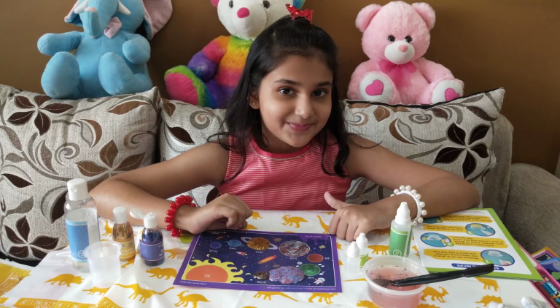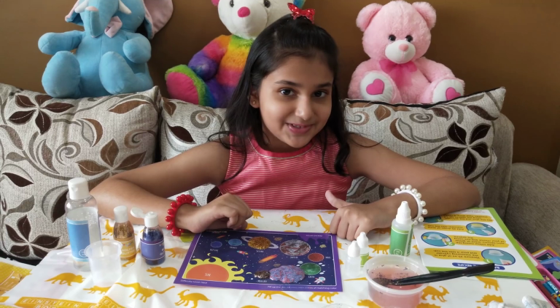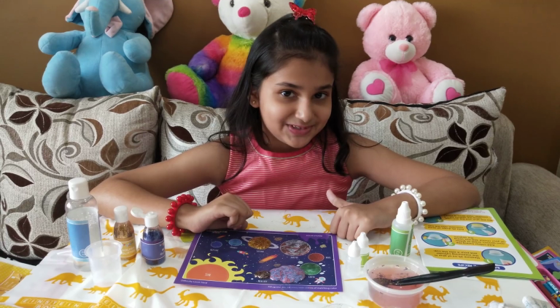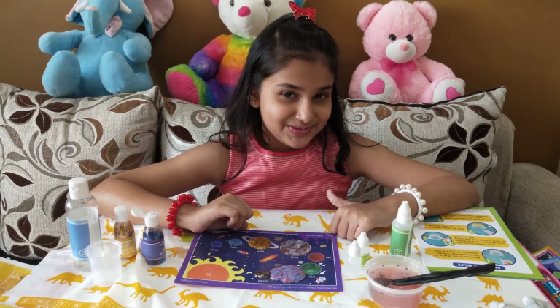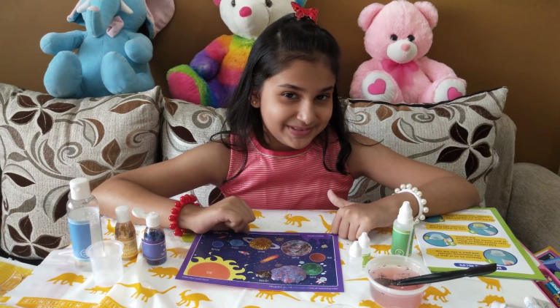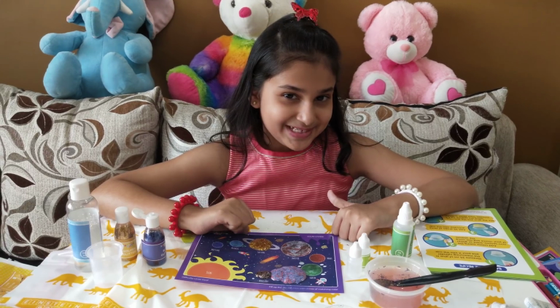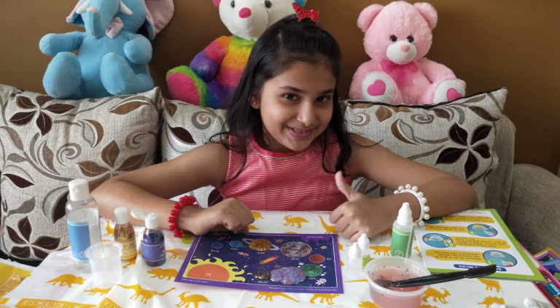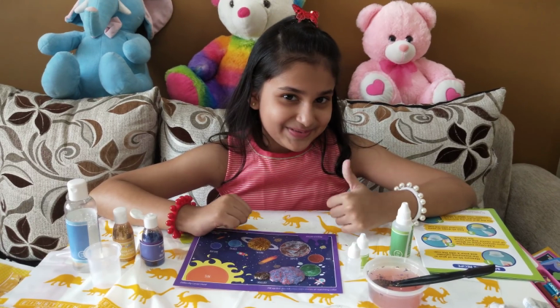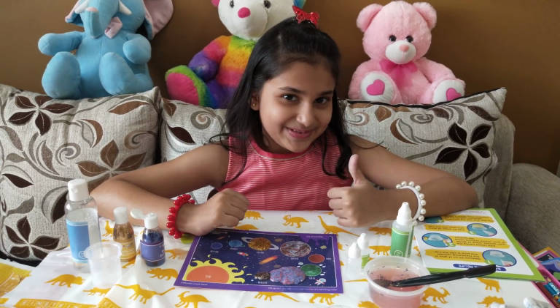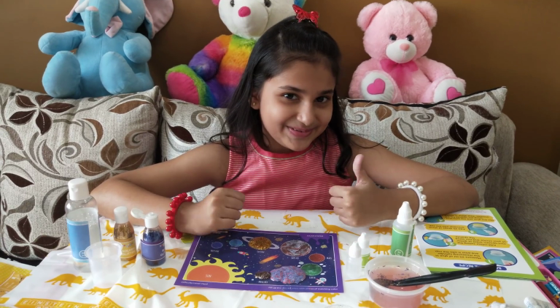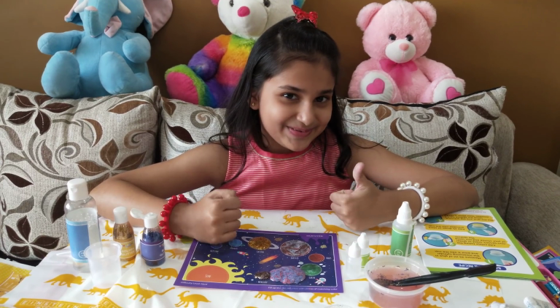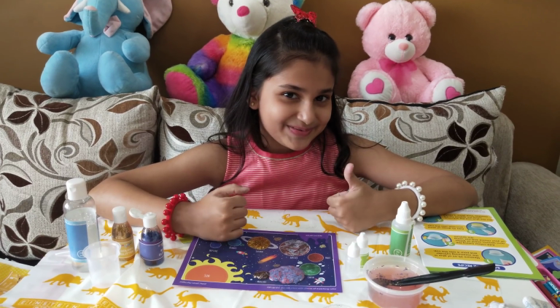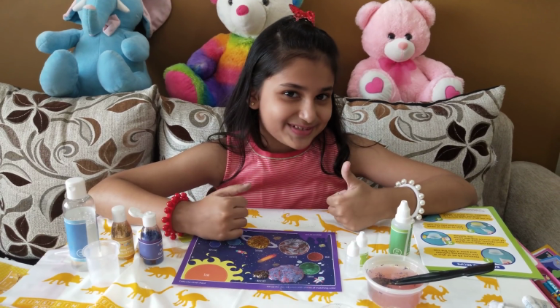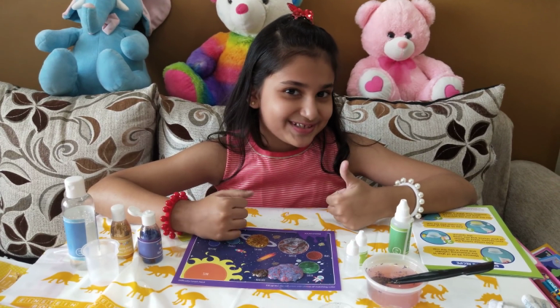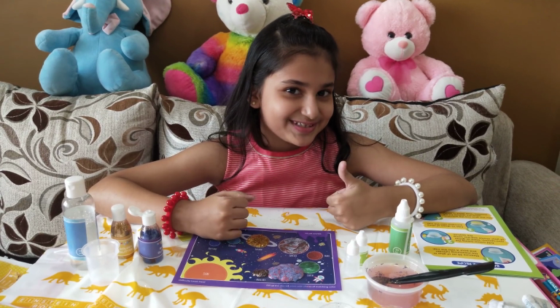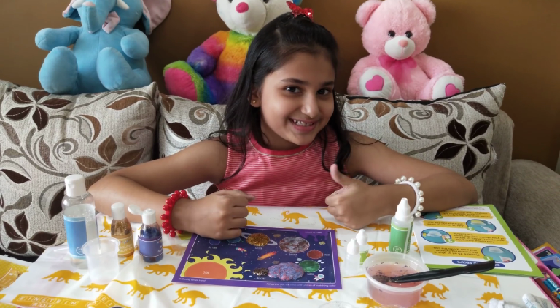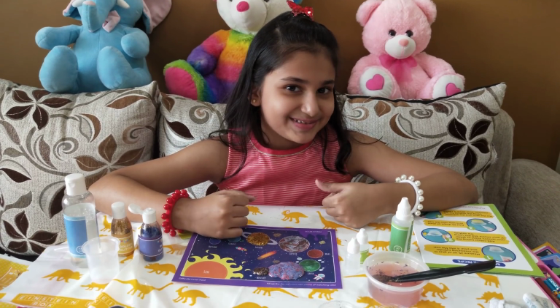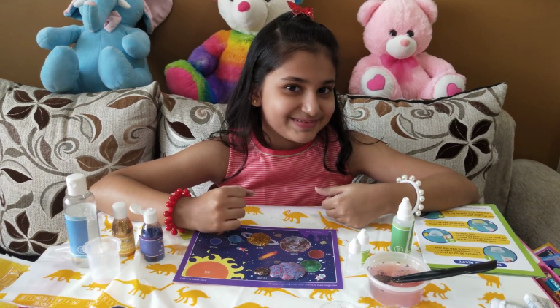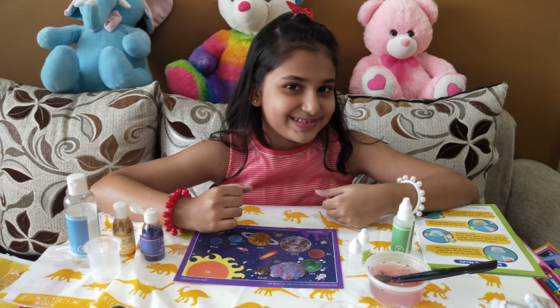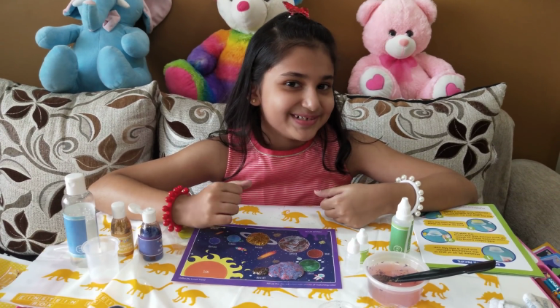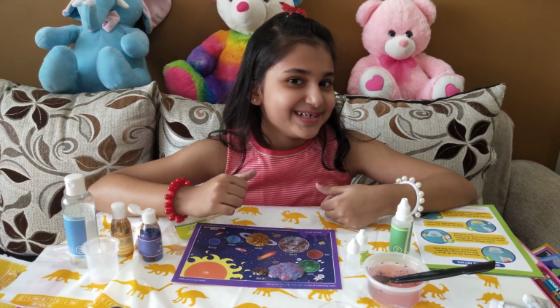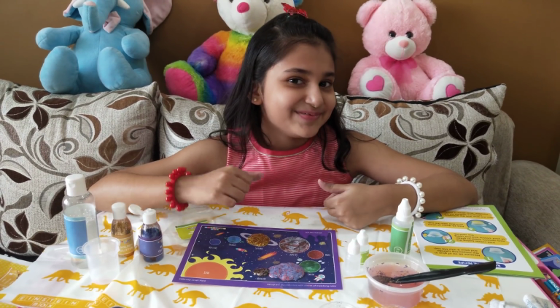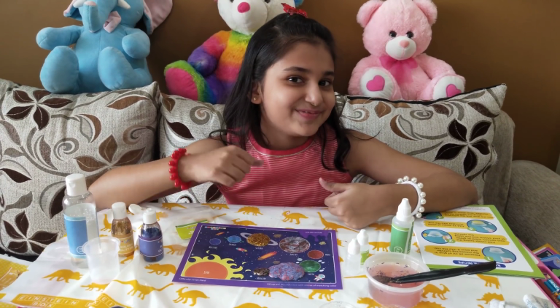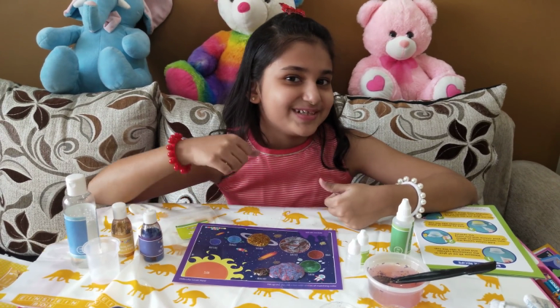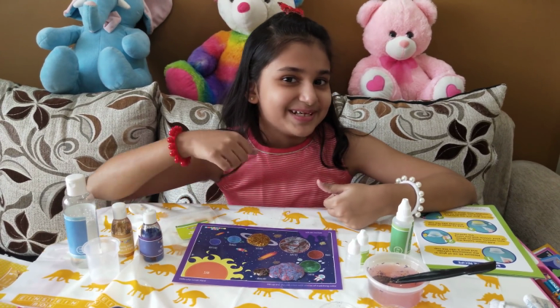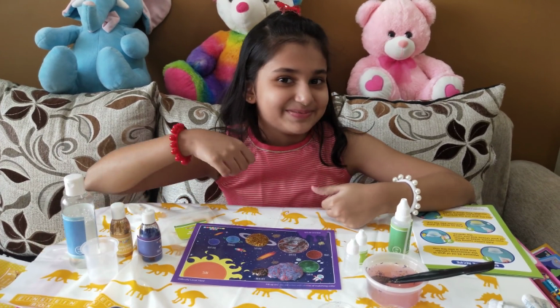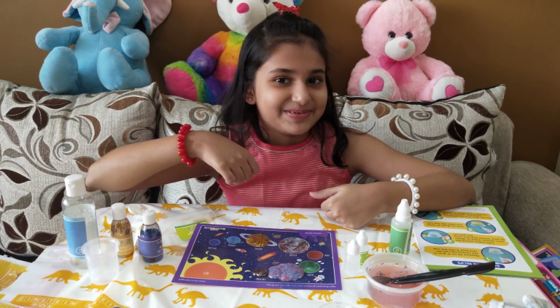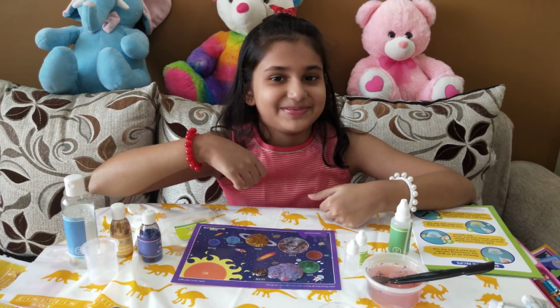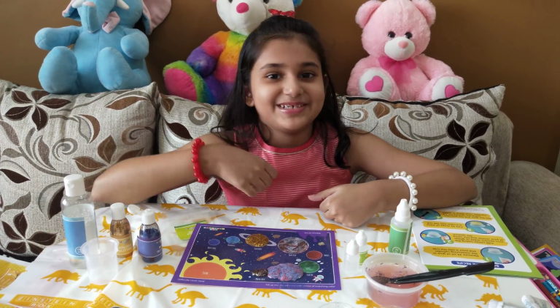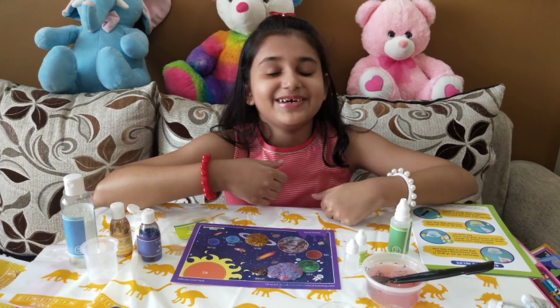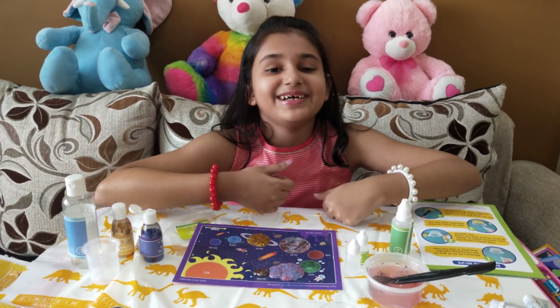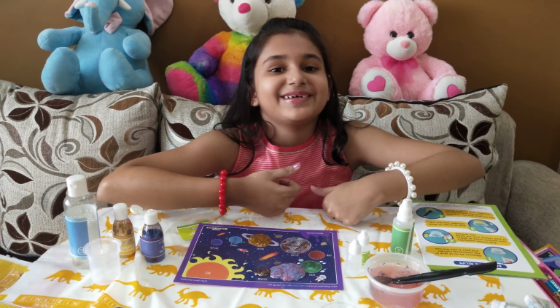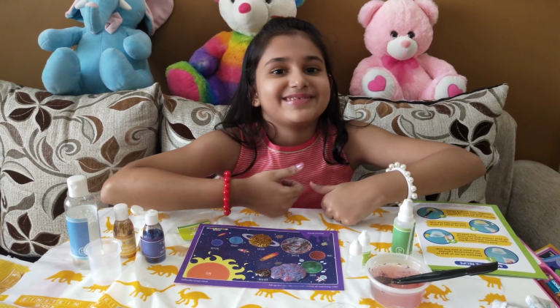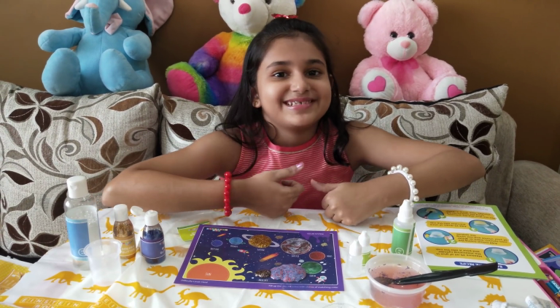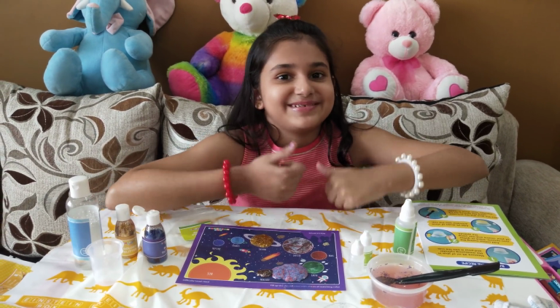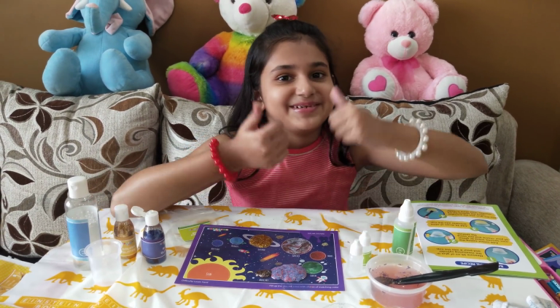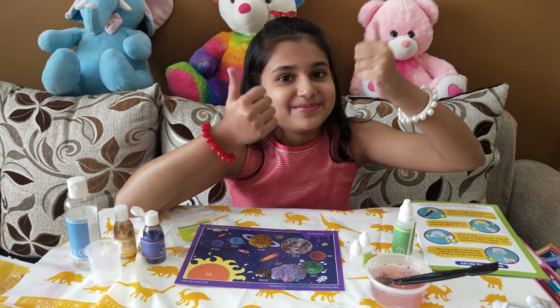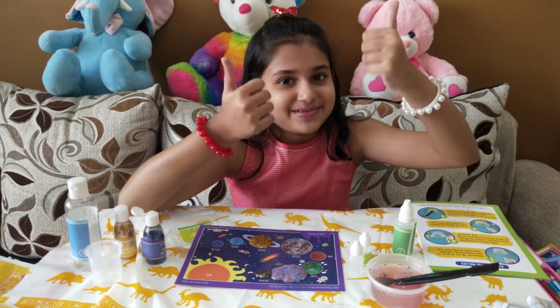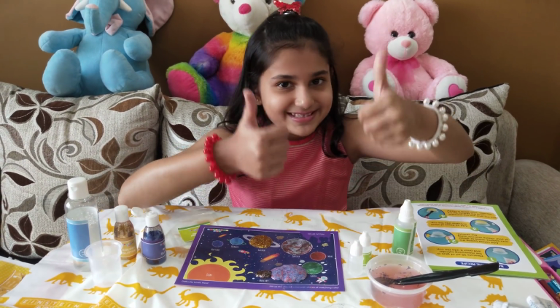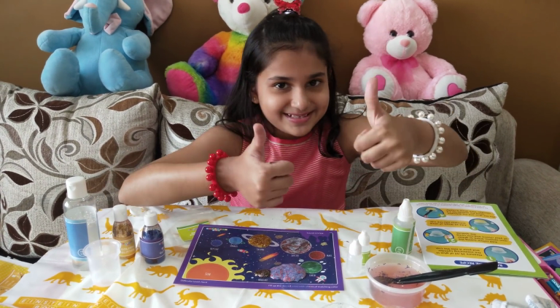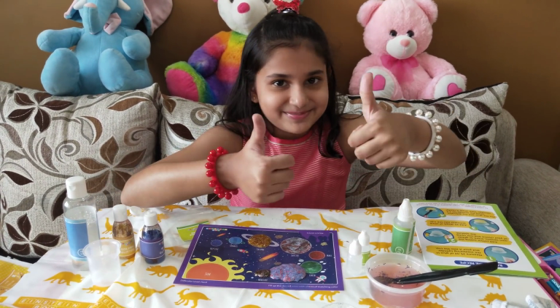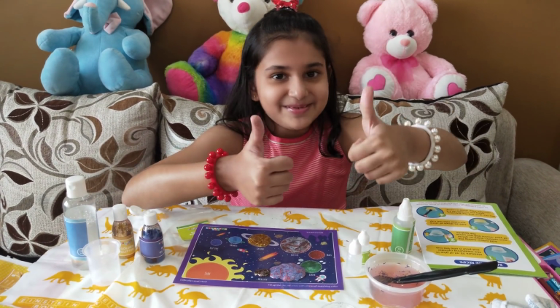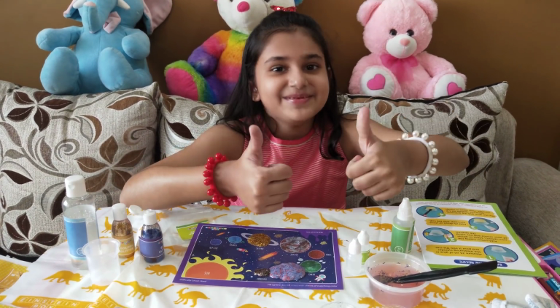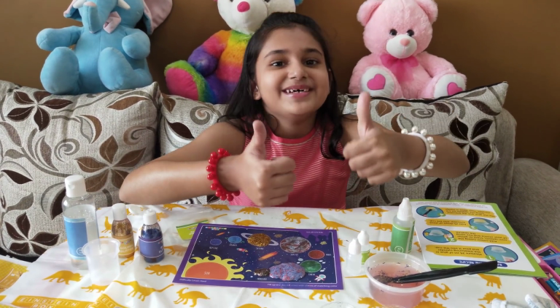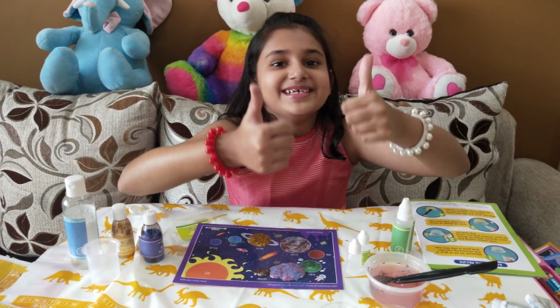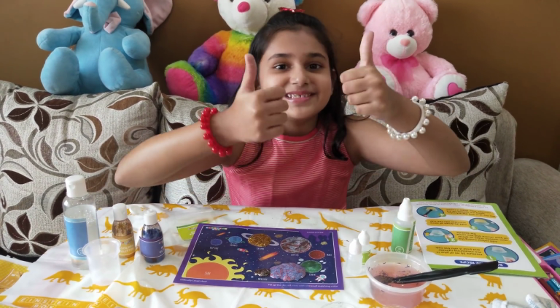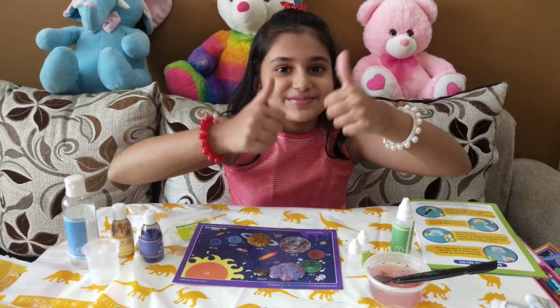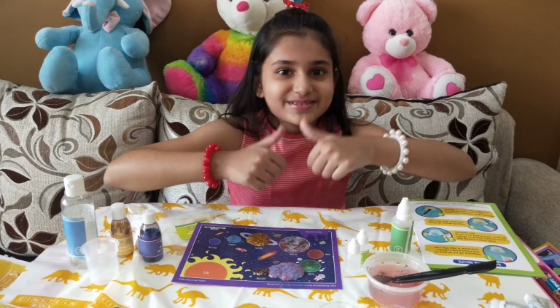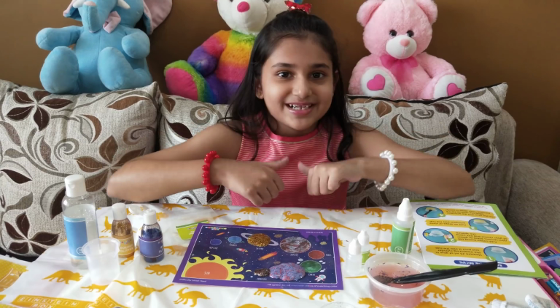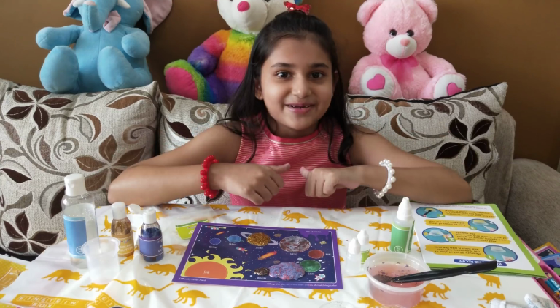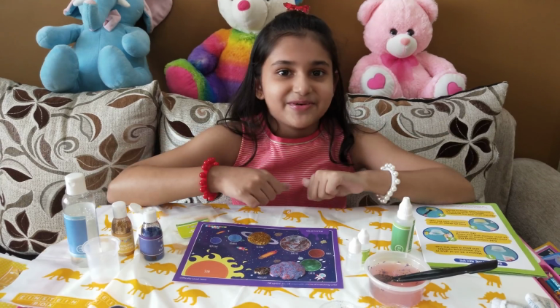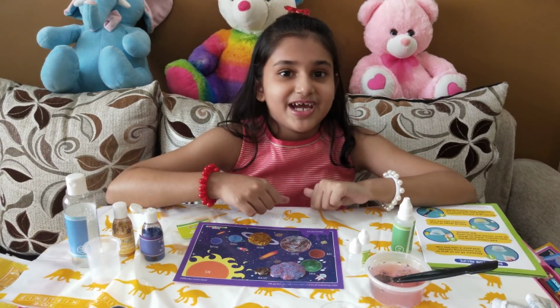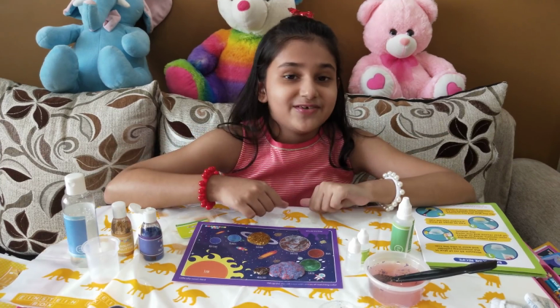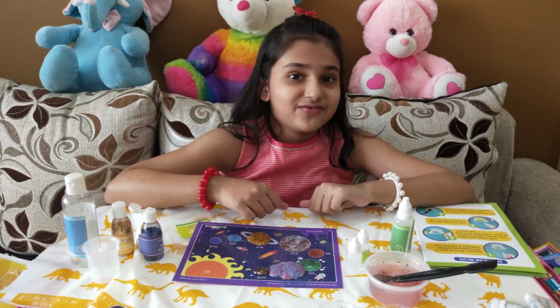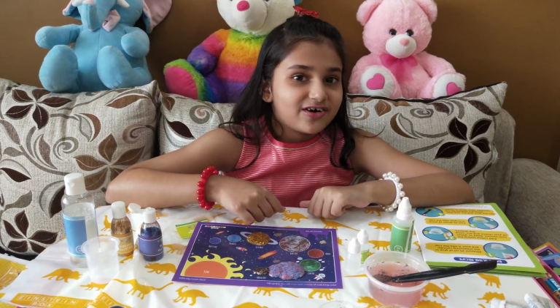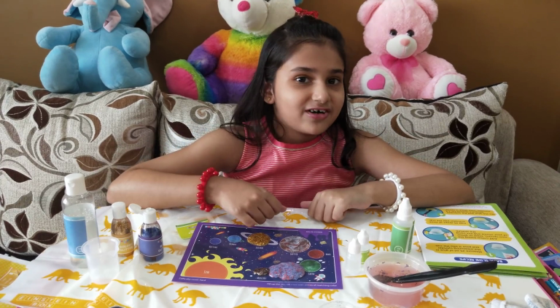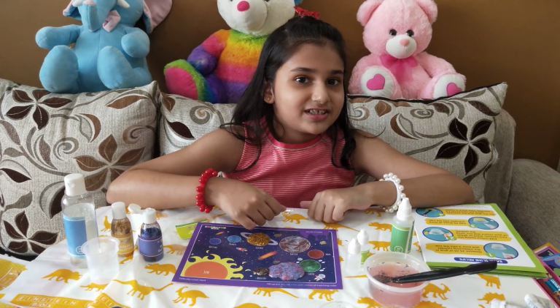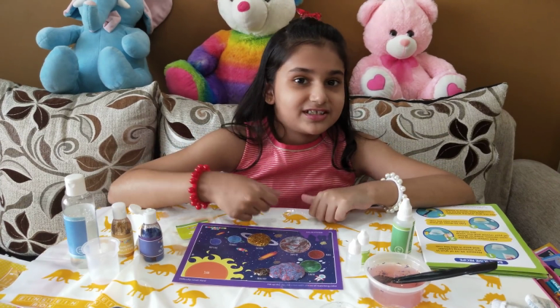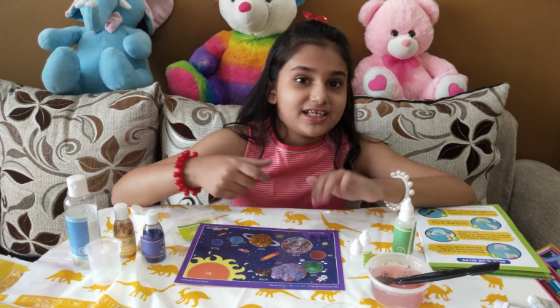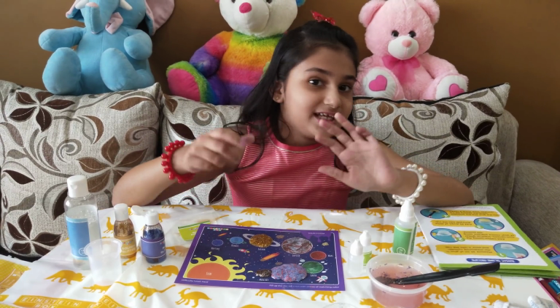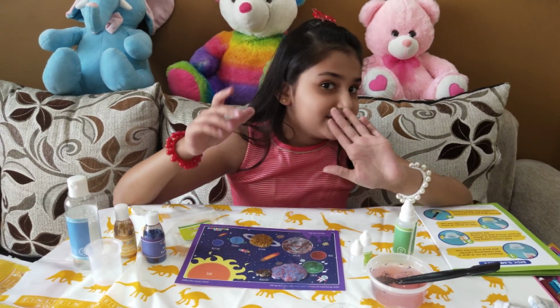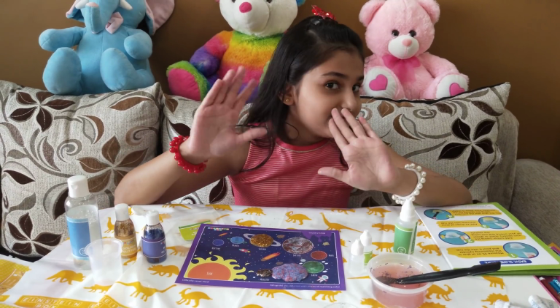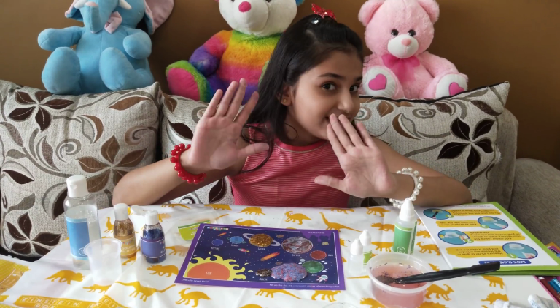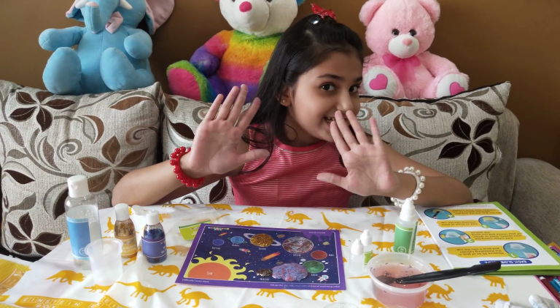So thank you guys for watching this video. If you like my video, give this video a big thumbs up, subscribe, and of course stay sweet!